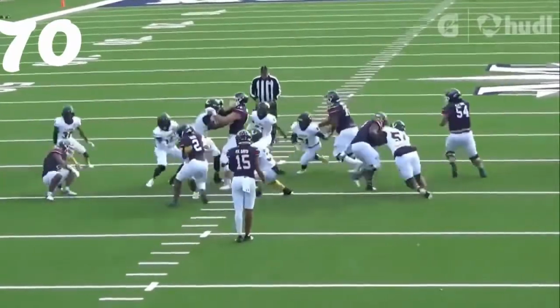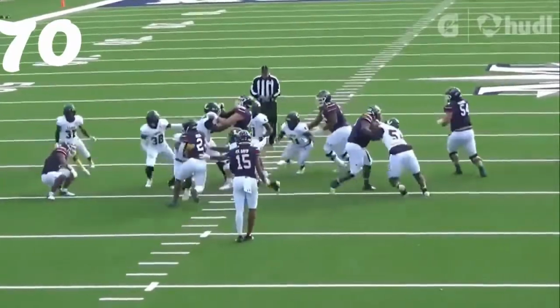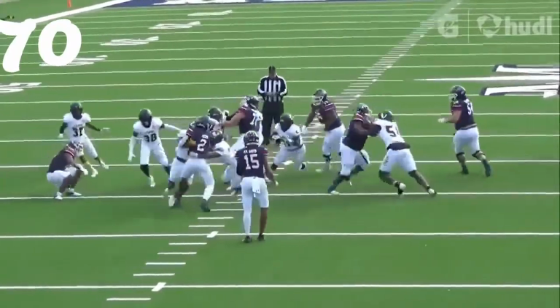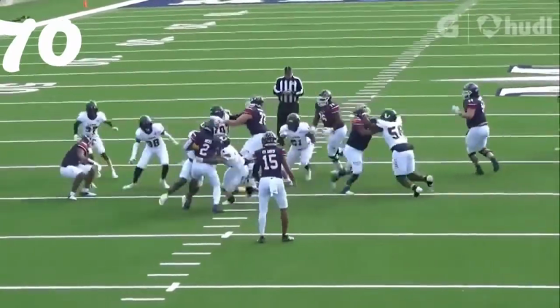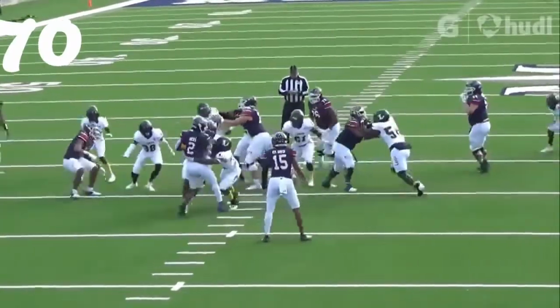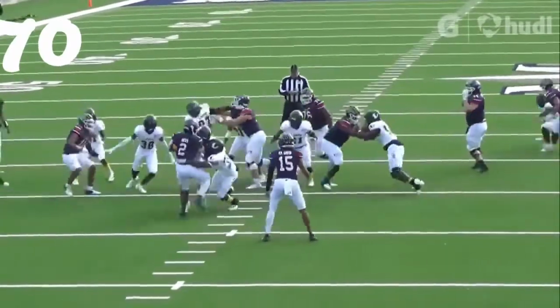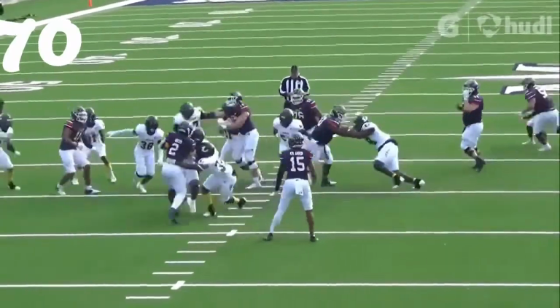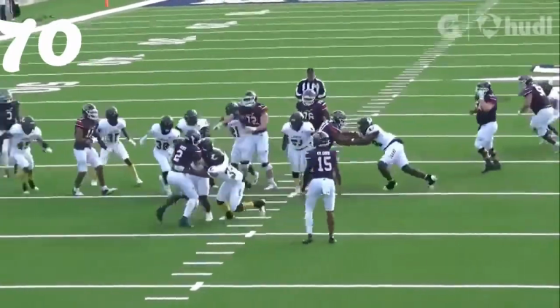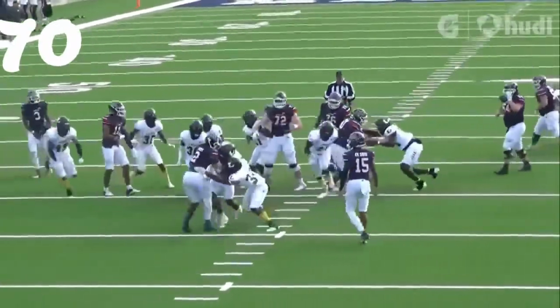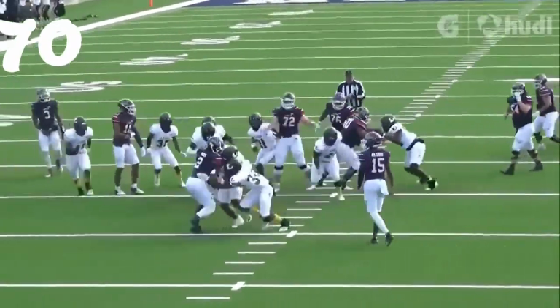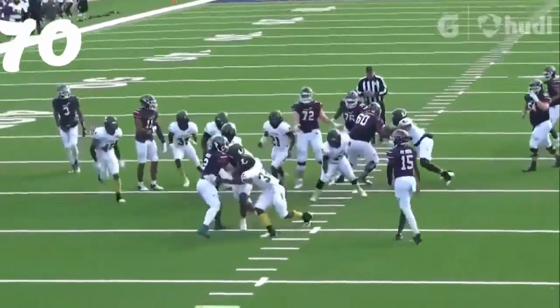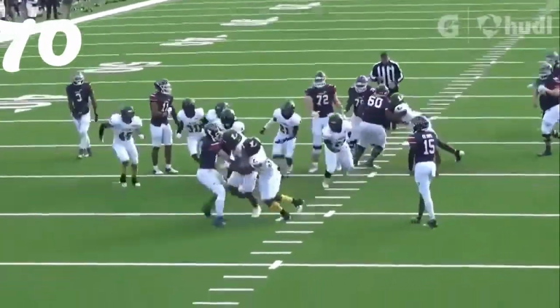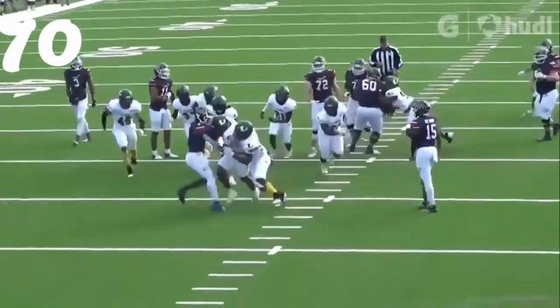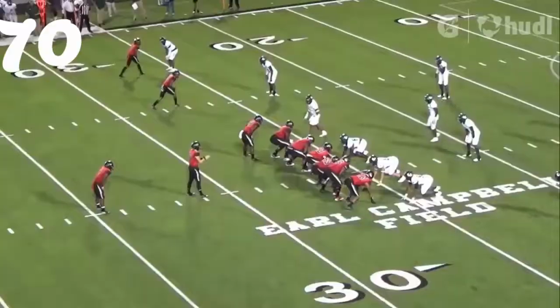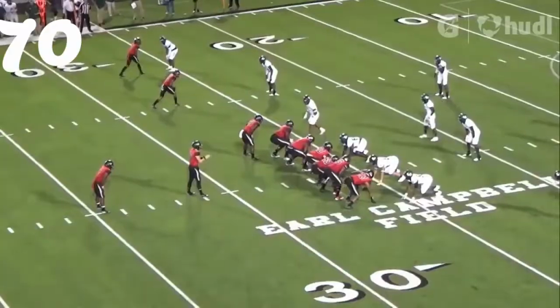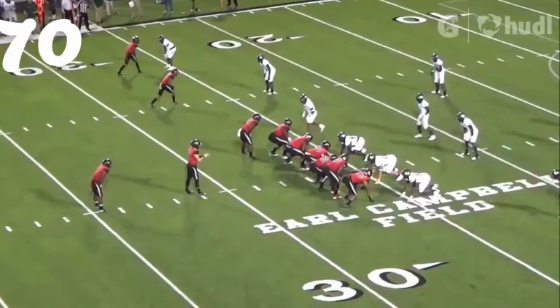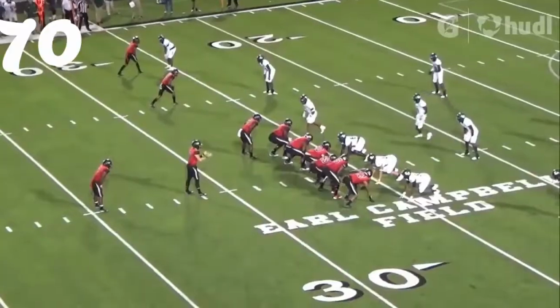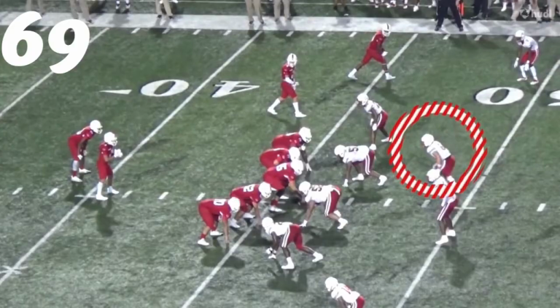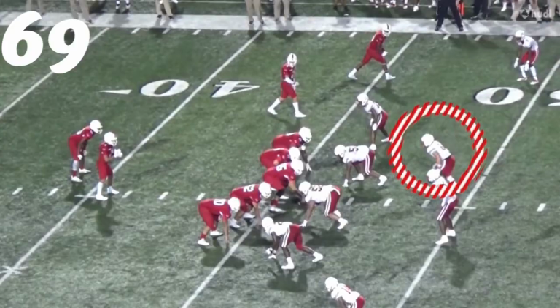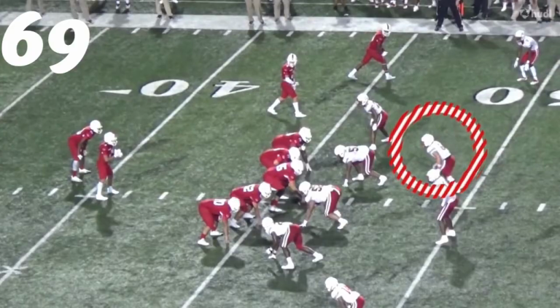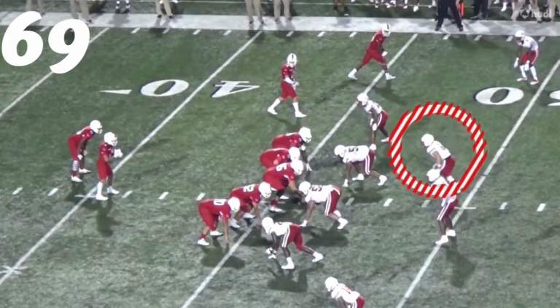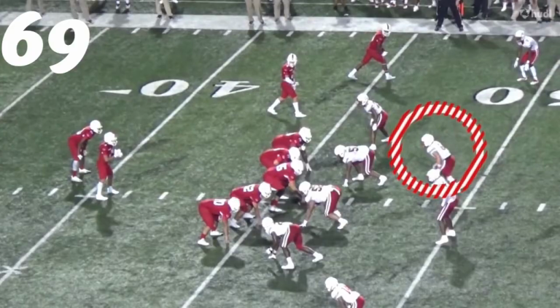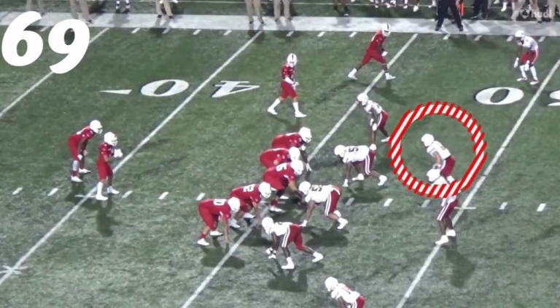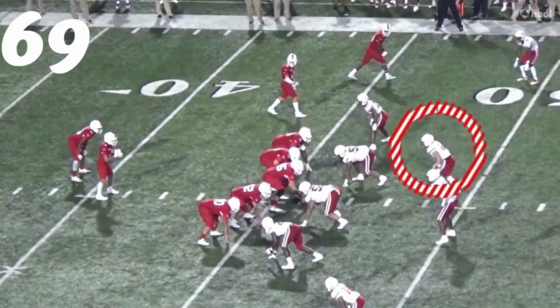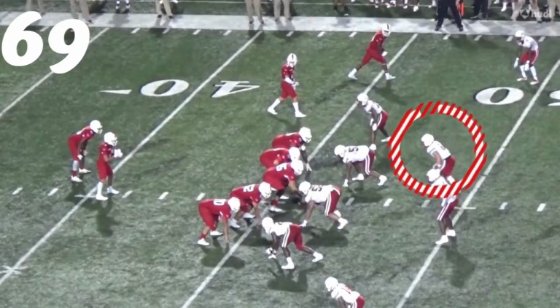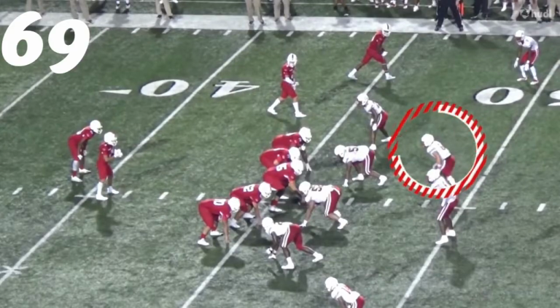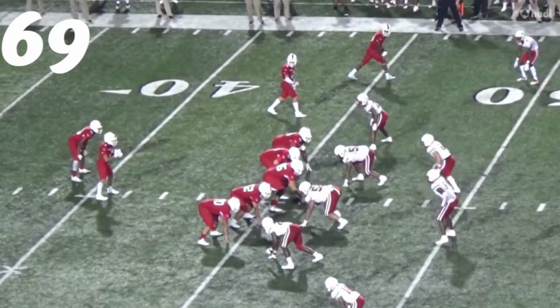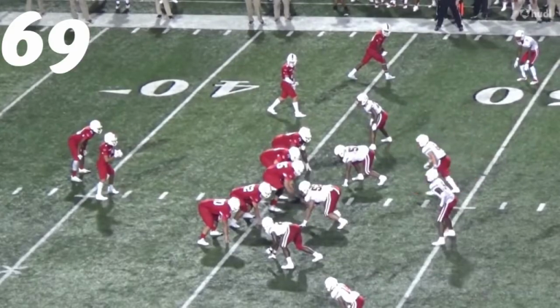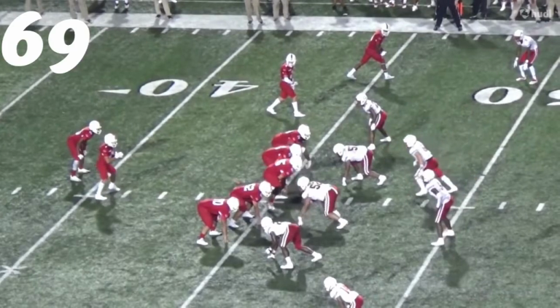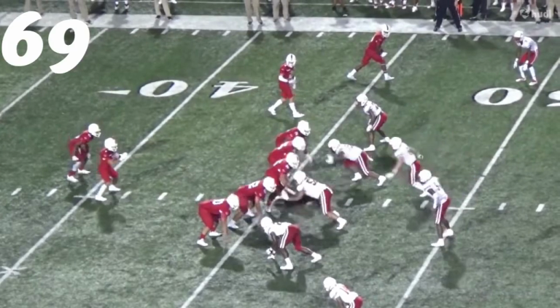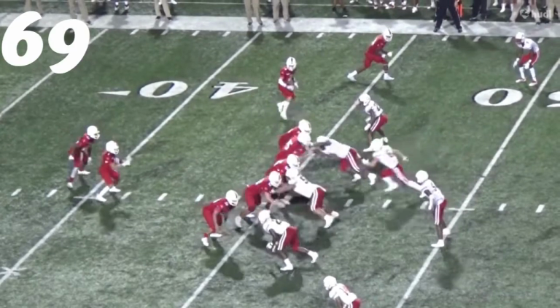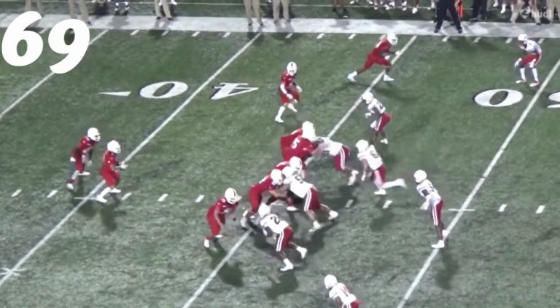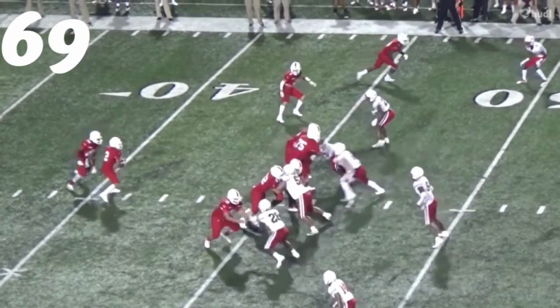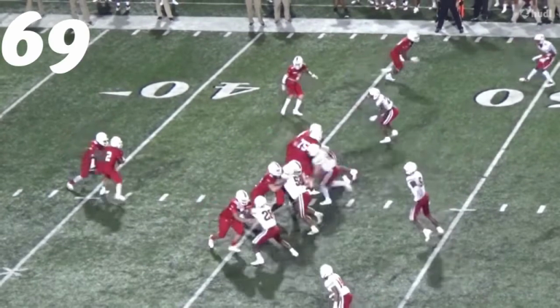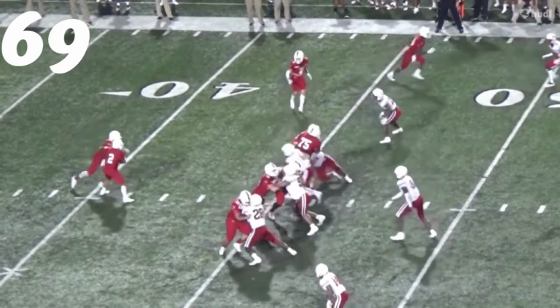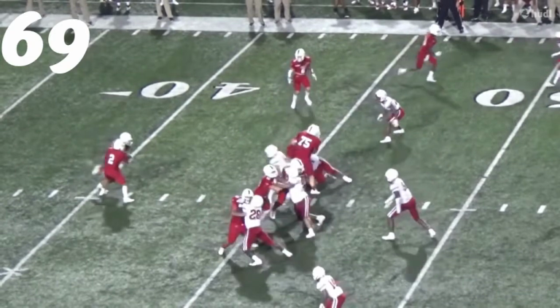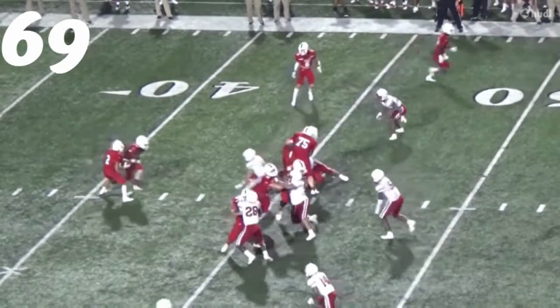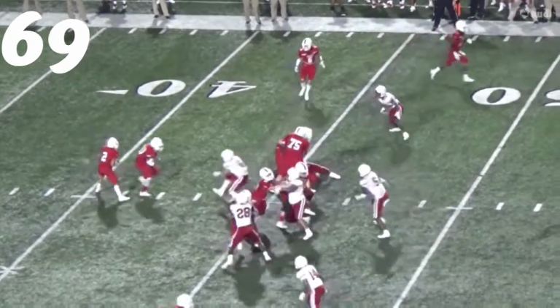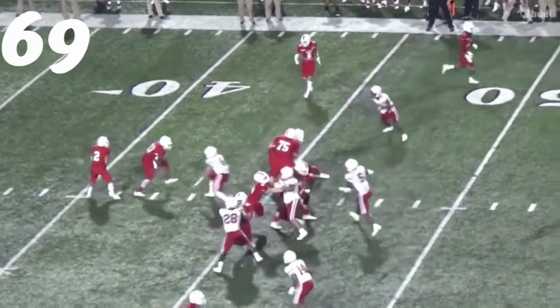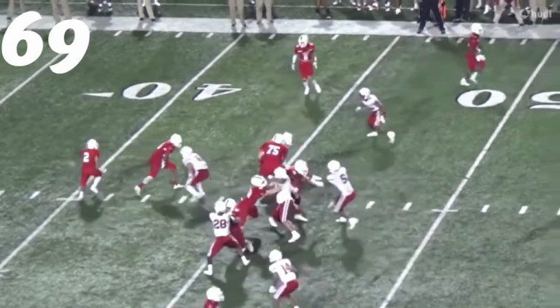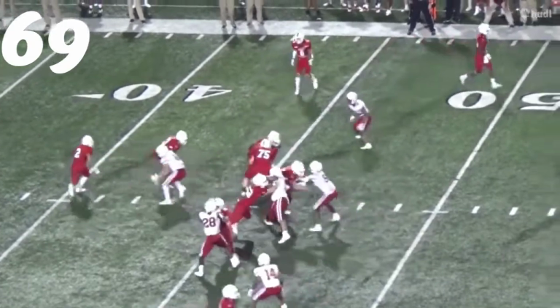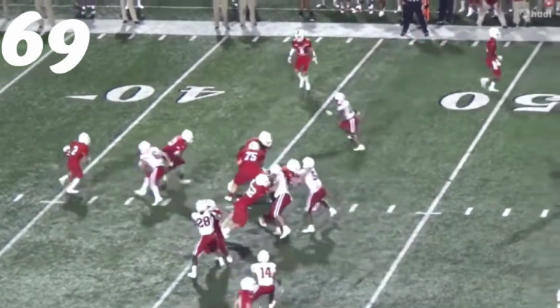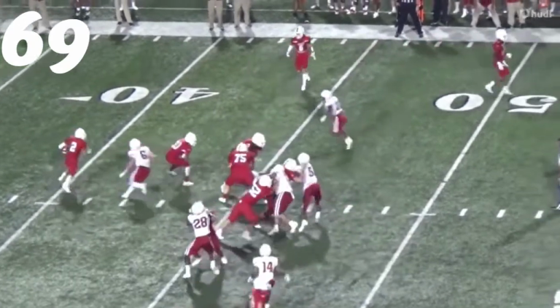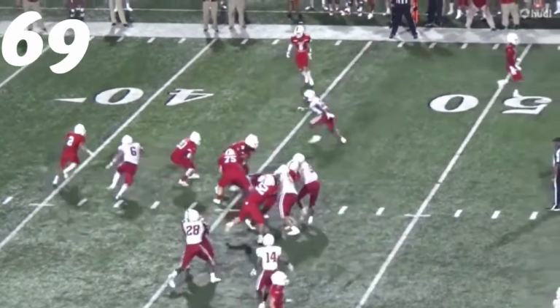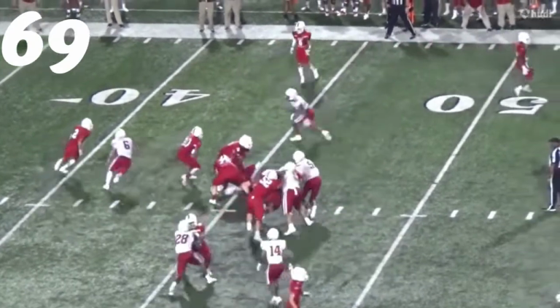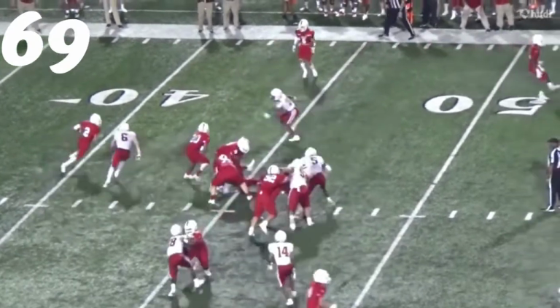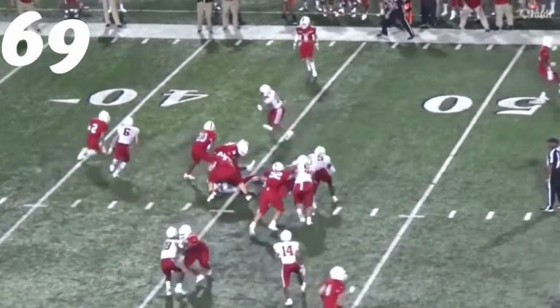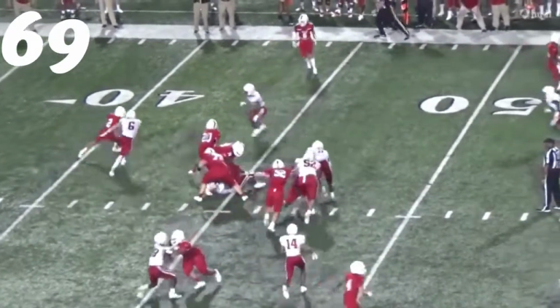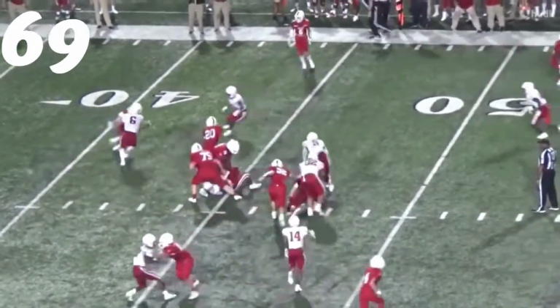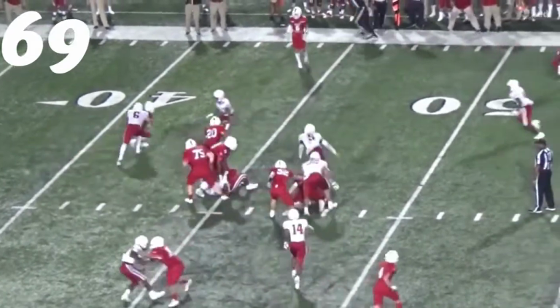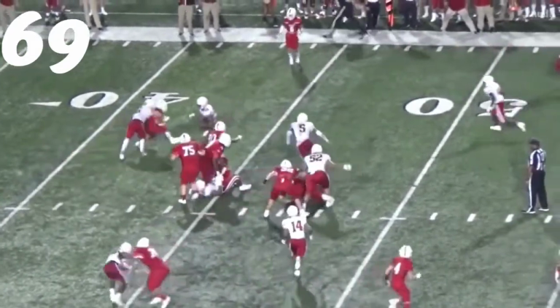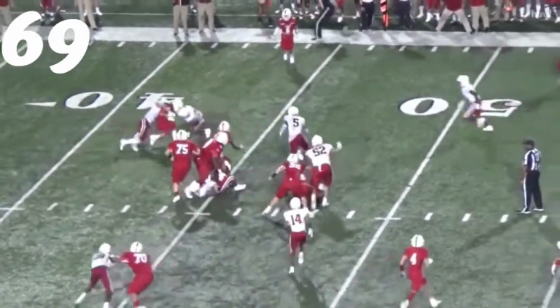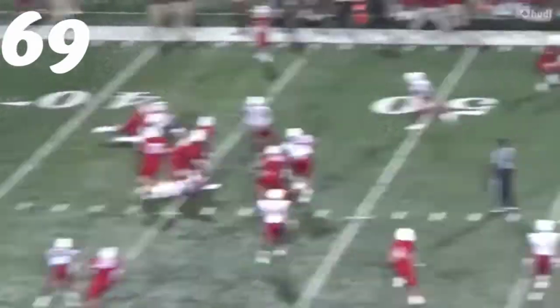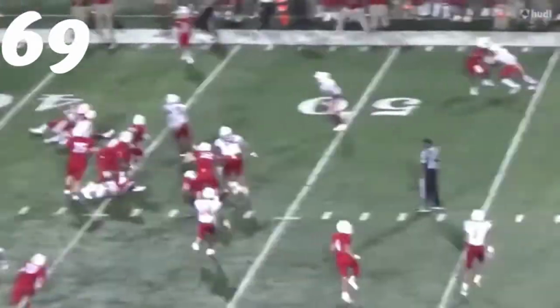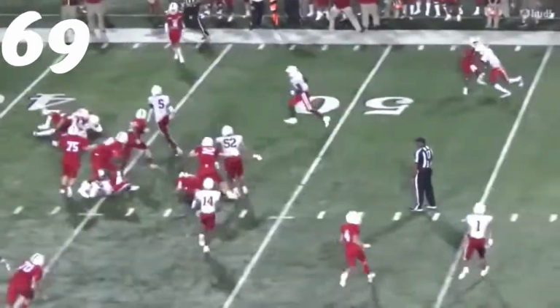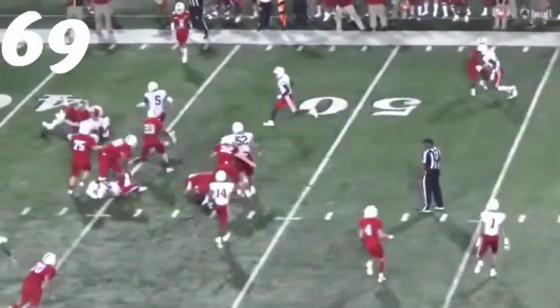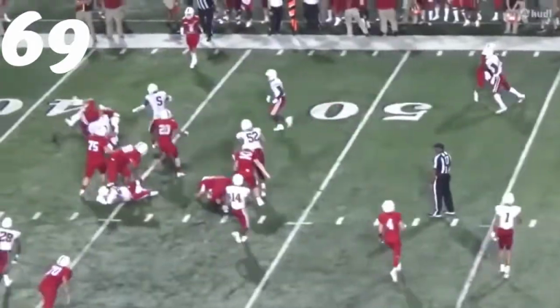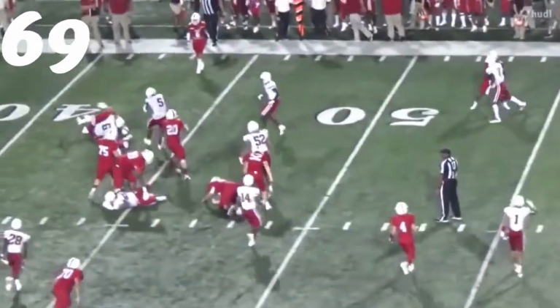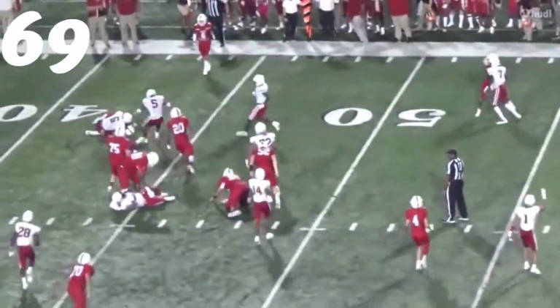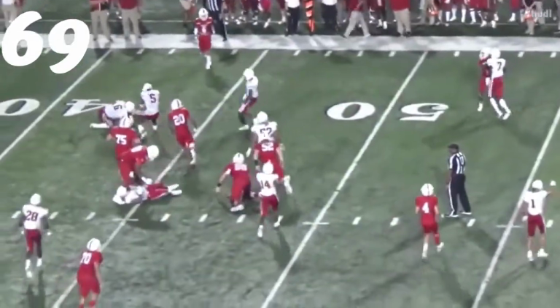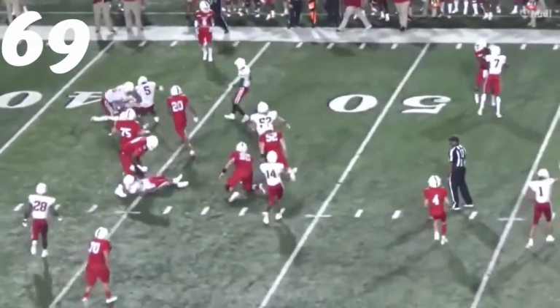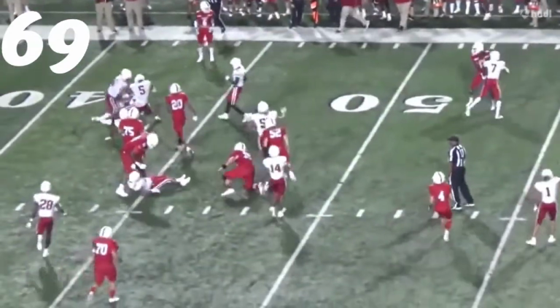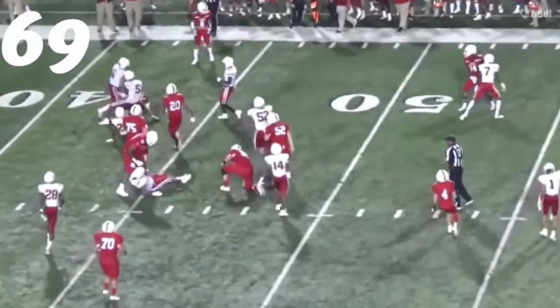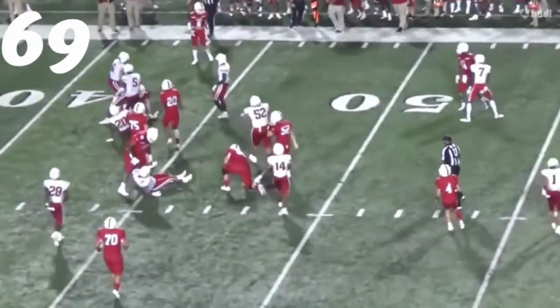Number 69, Camden Foster — Thomas Blizzard Pleasant Grove running back. Gets the quarterback. Great eyes, great tackle.